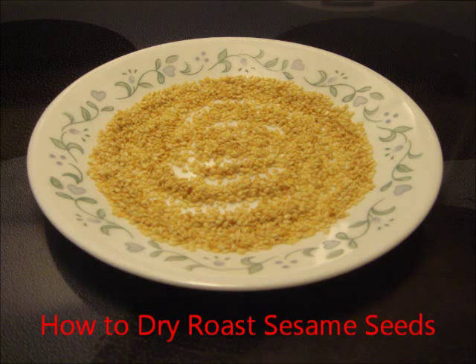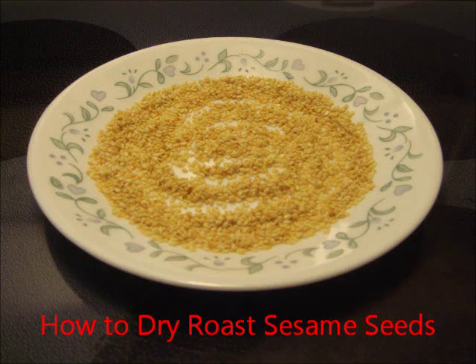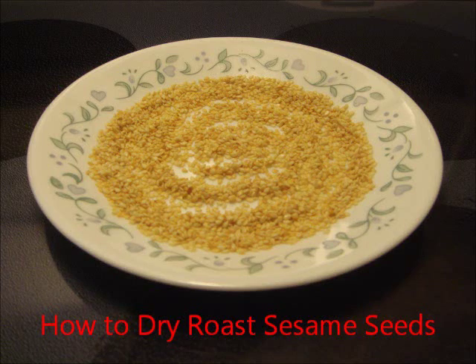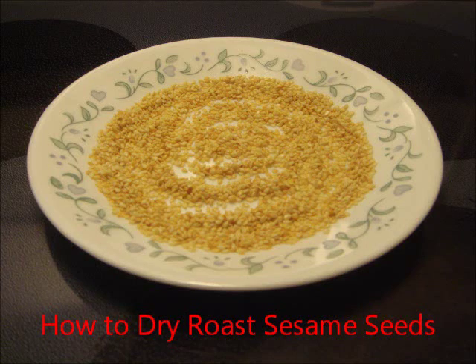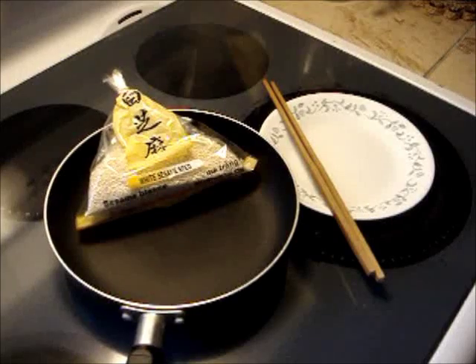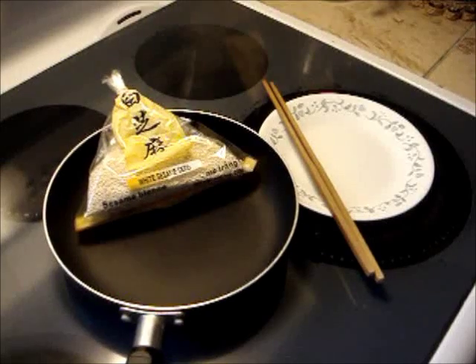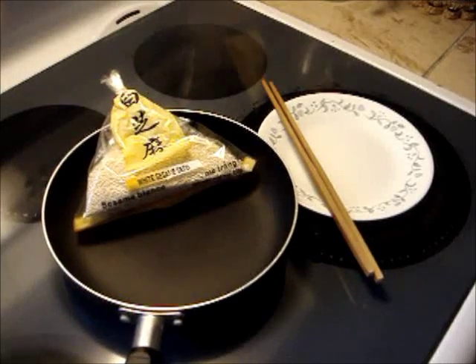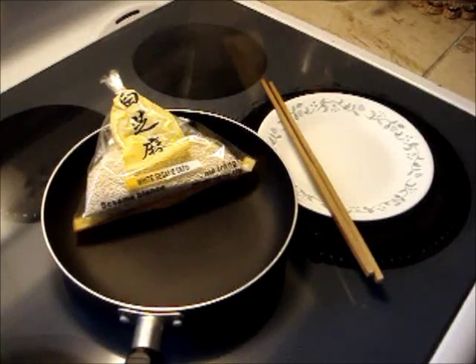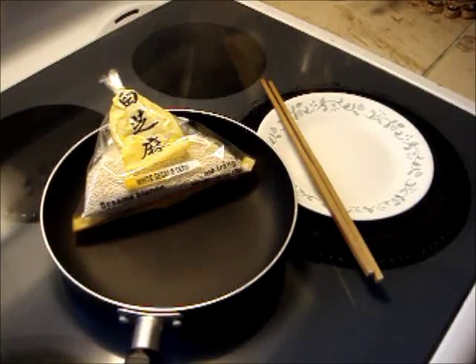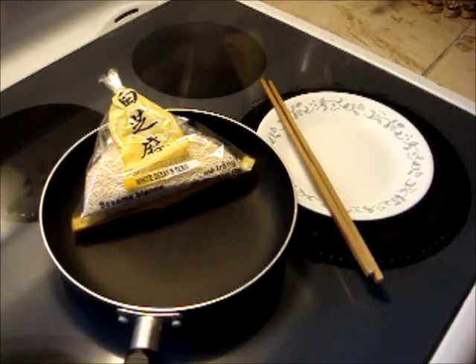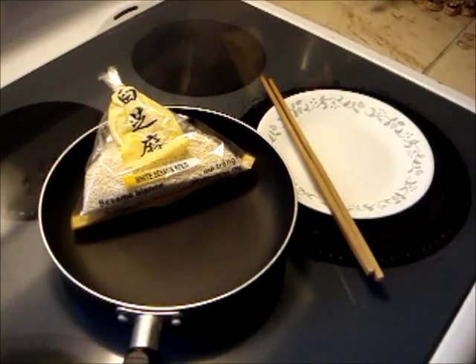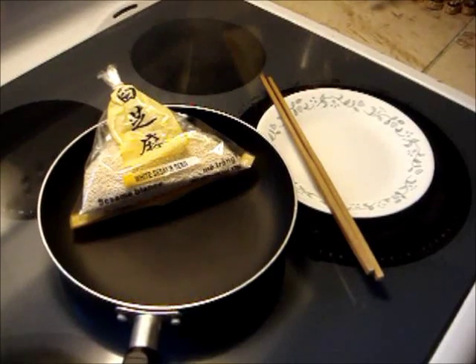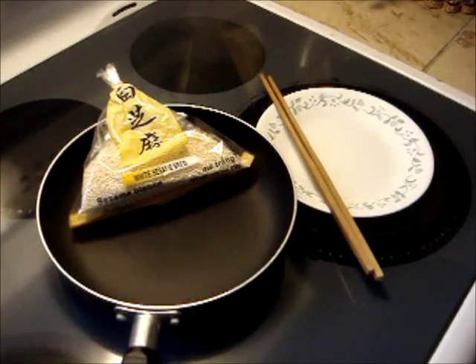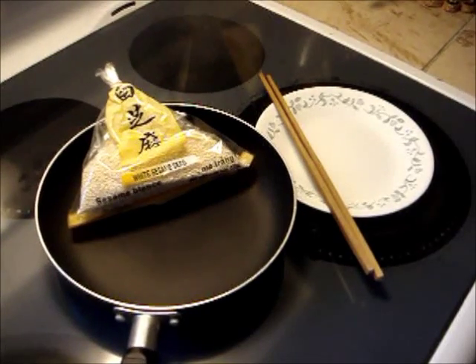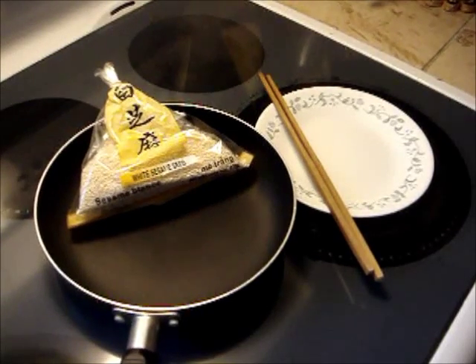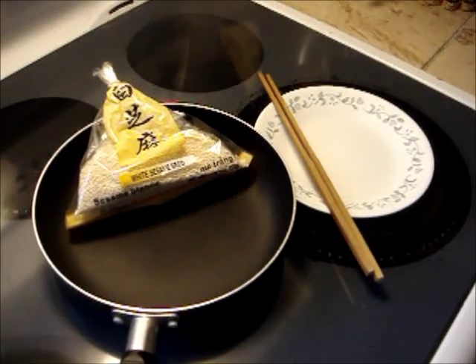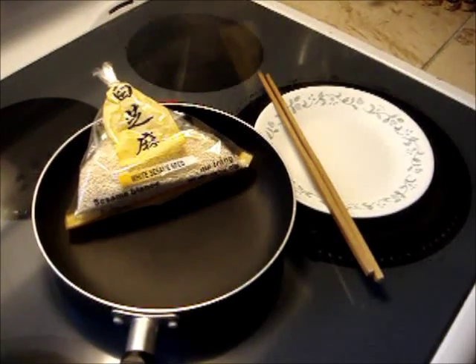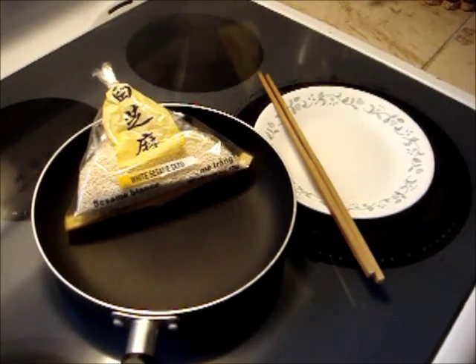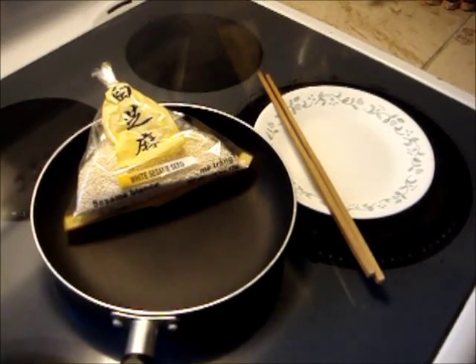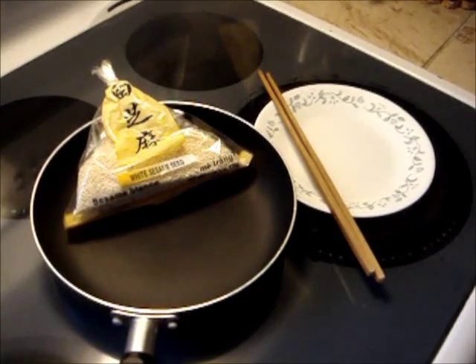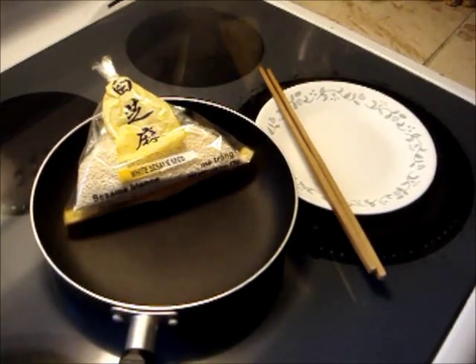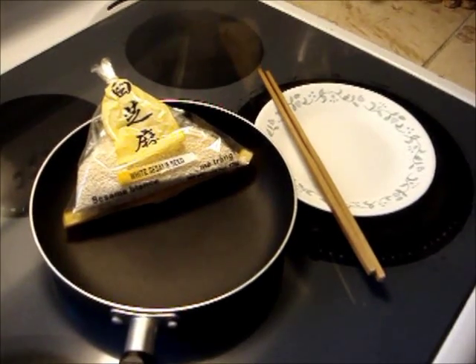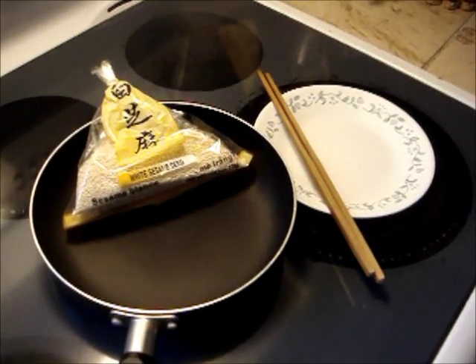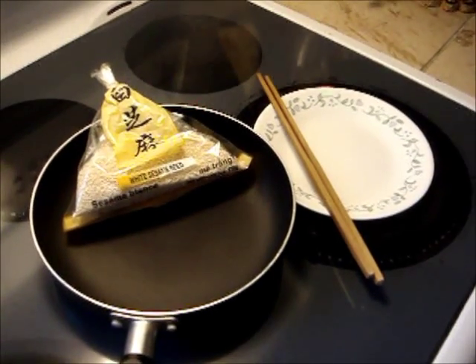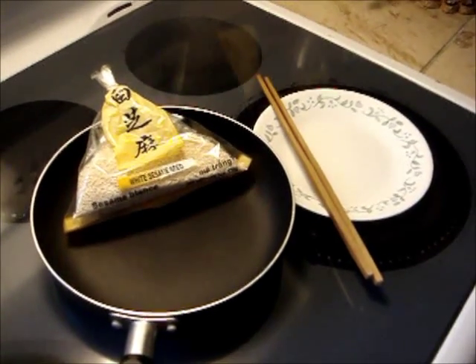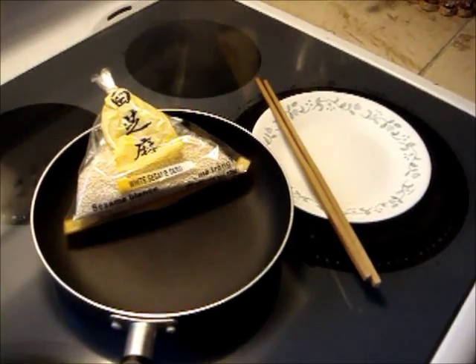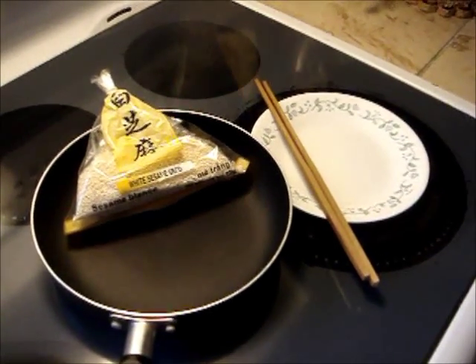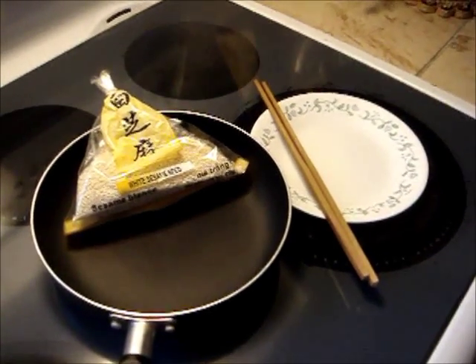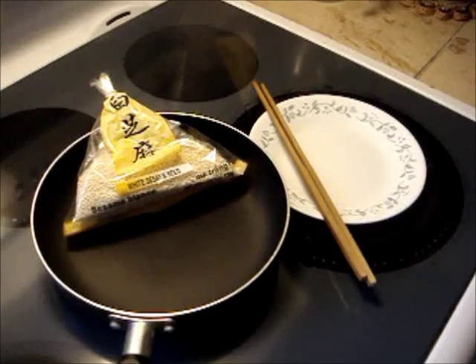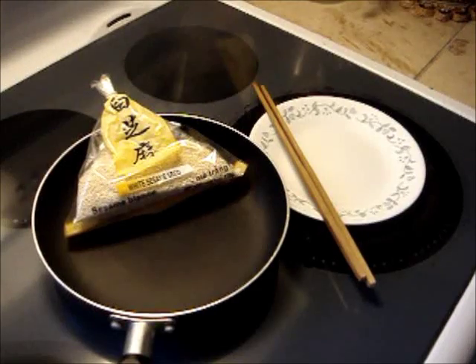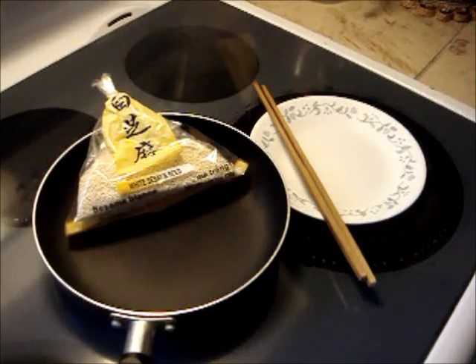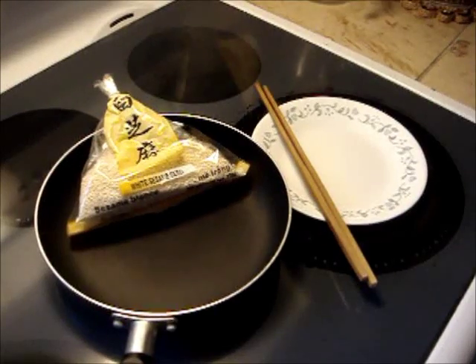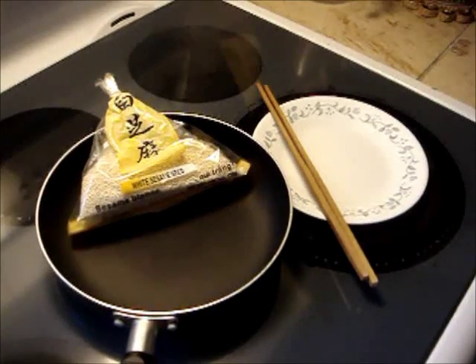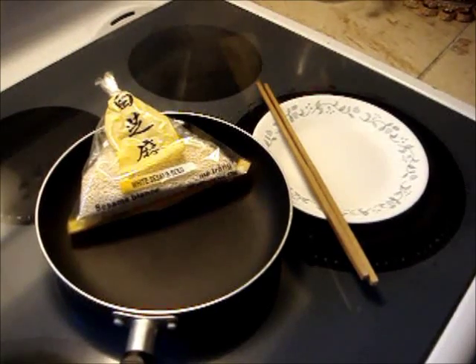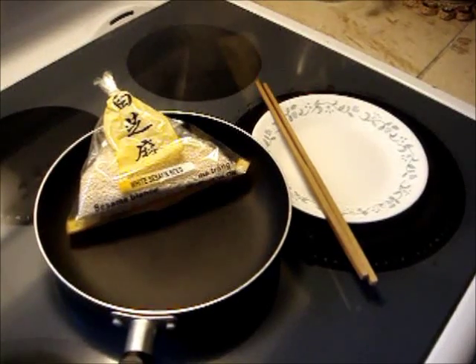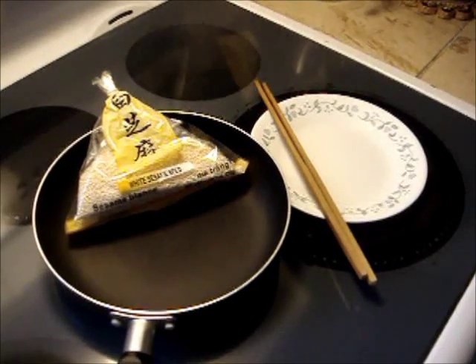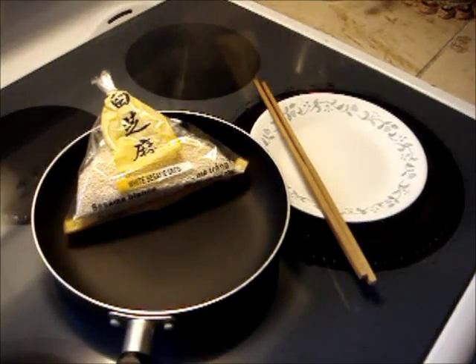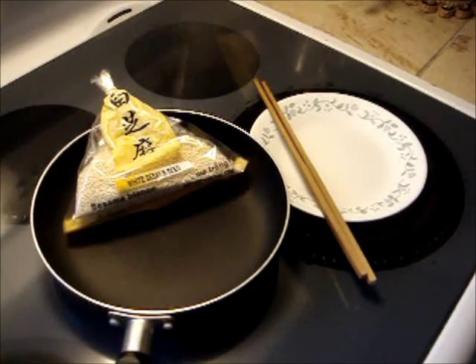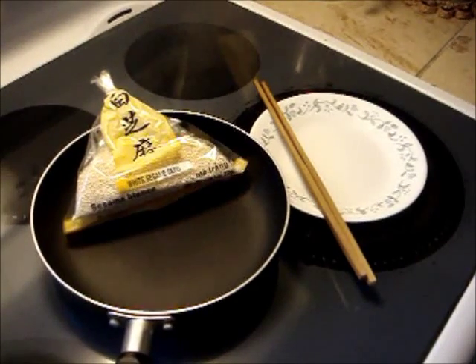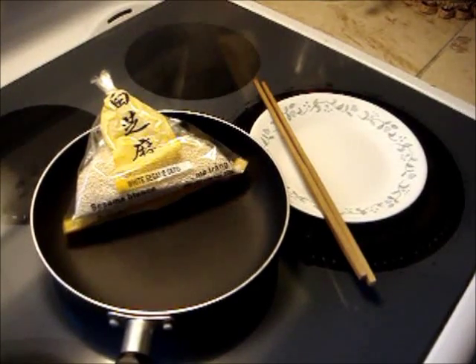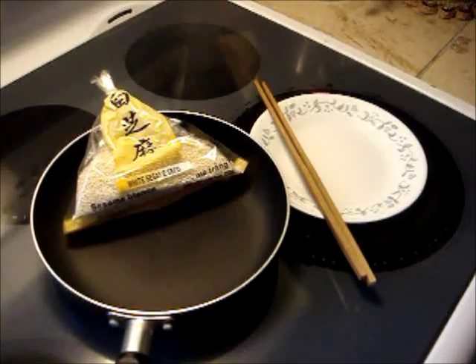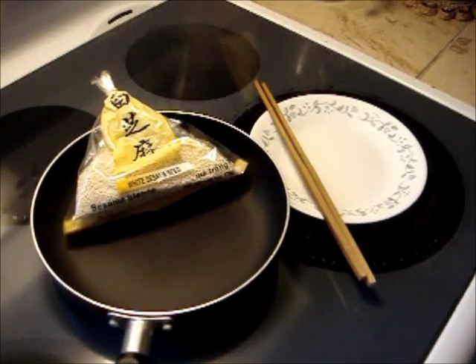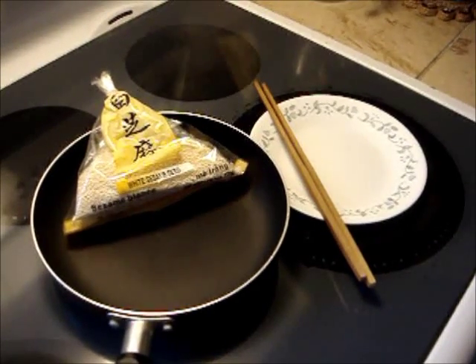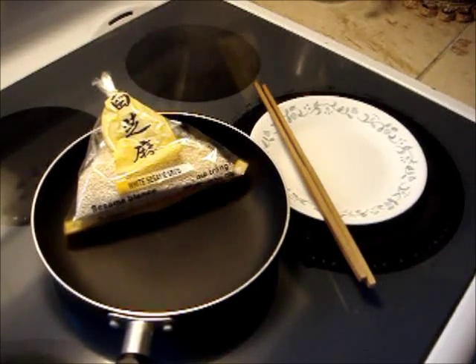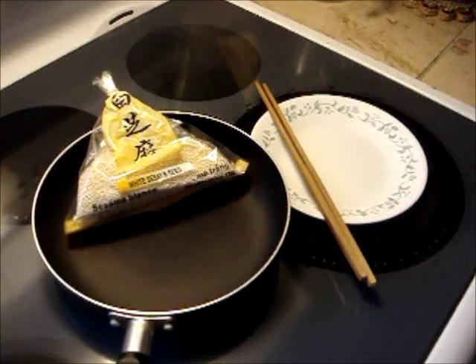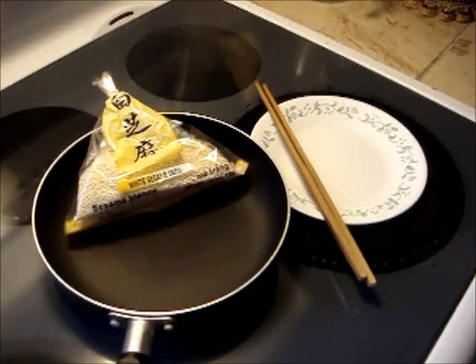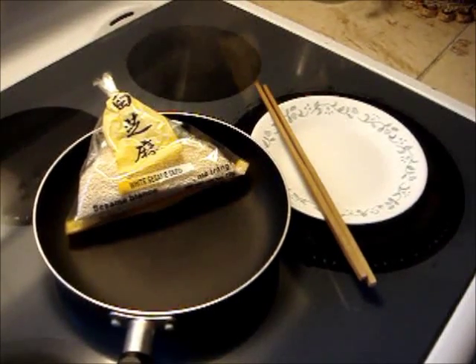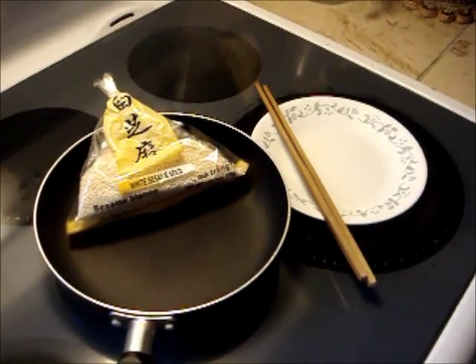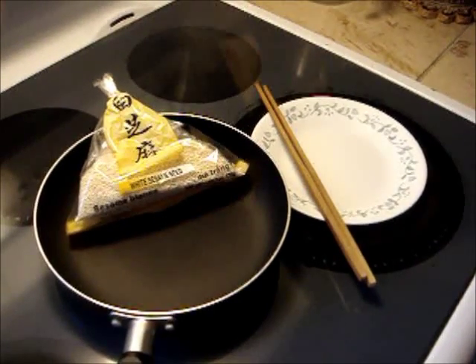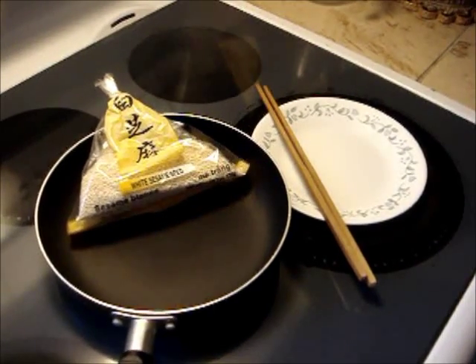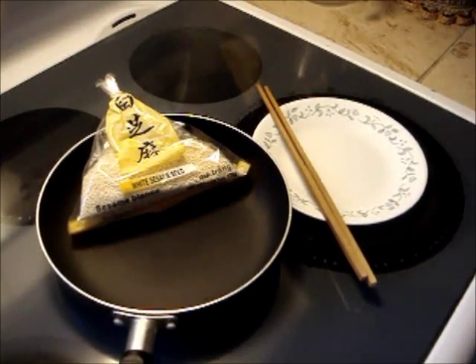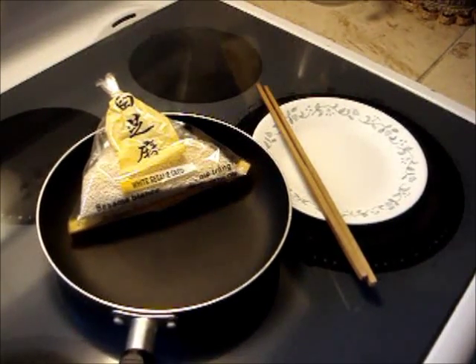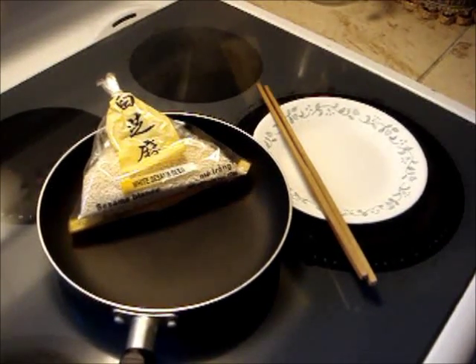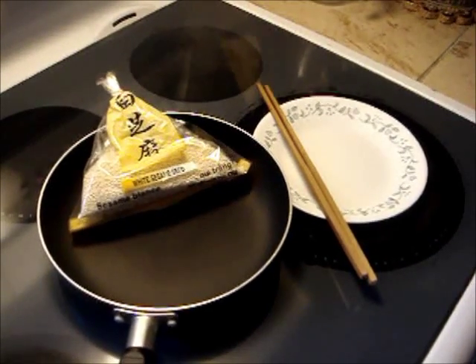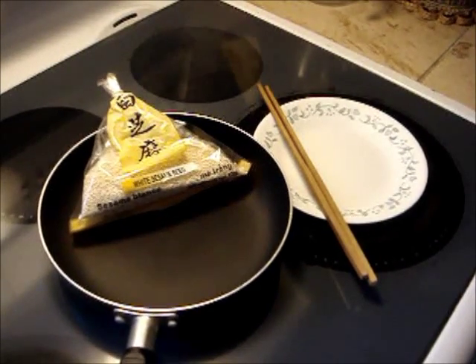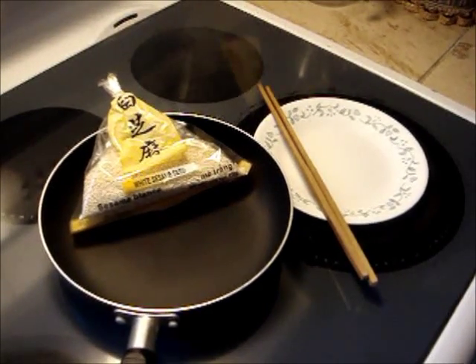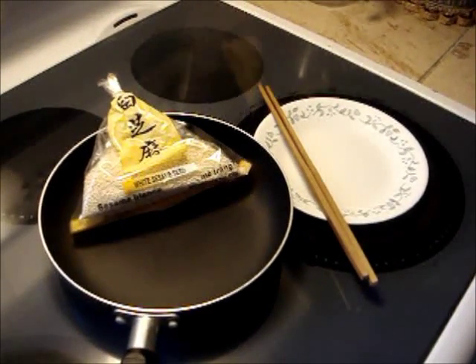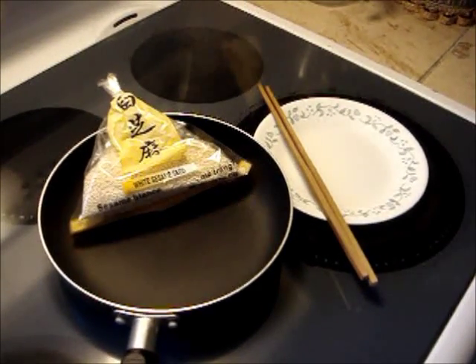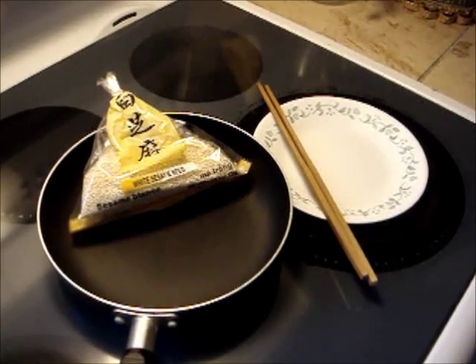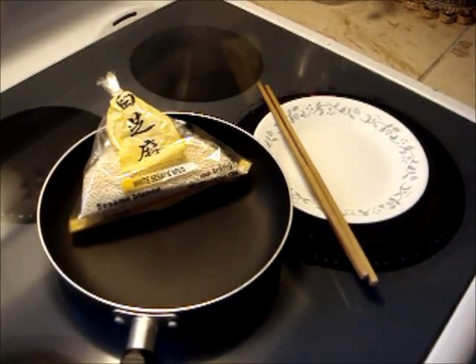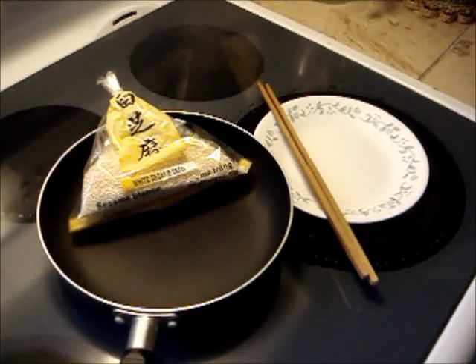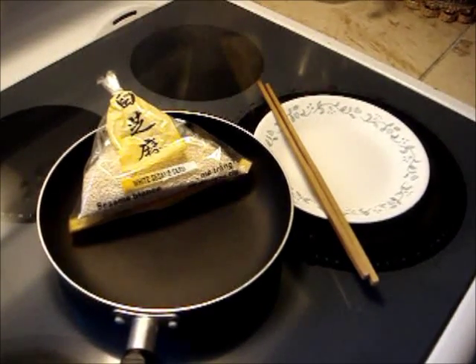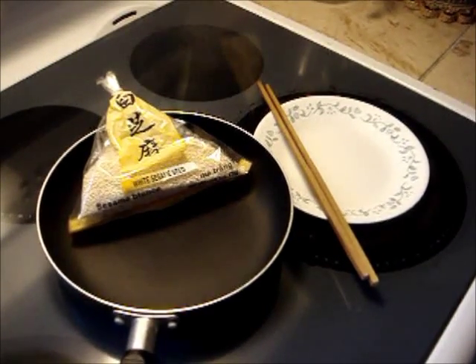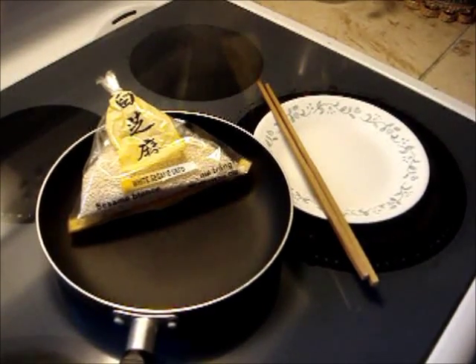Thanks for joining Healthy Meals. Here are the steps on how to dry roast sesame seeds on the stove.